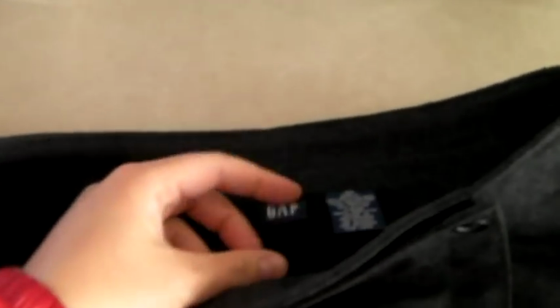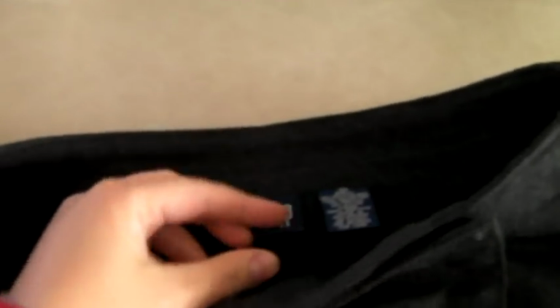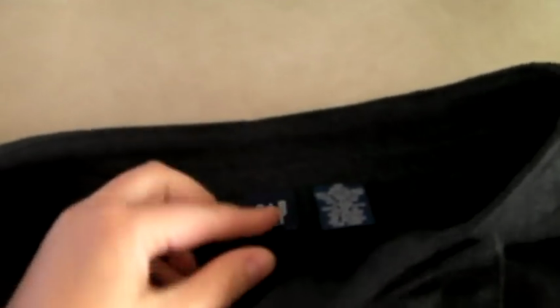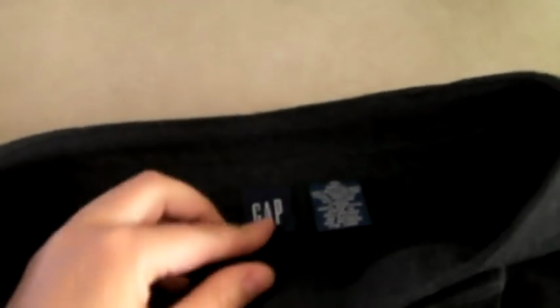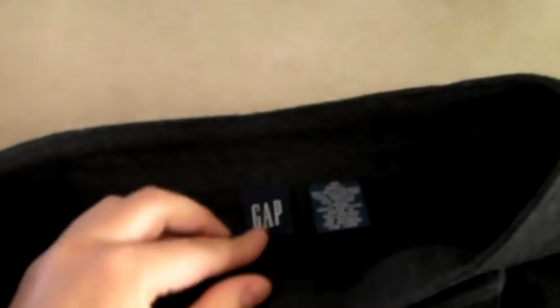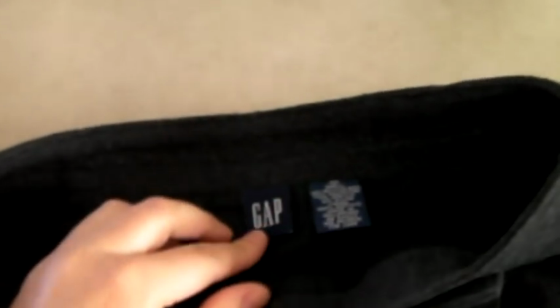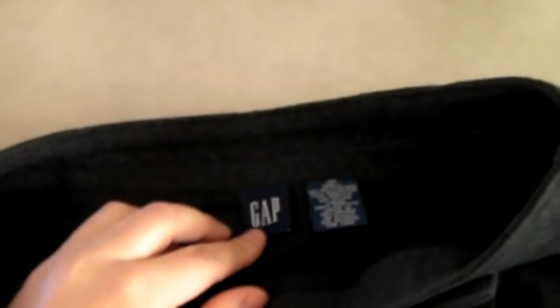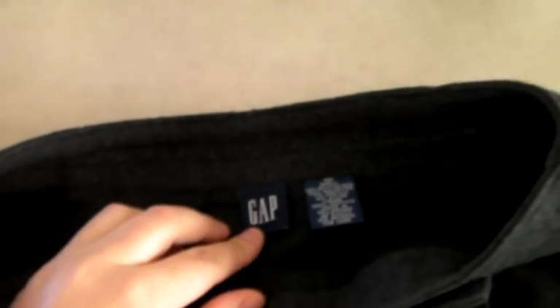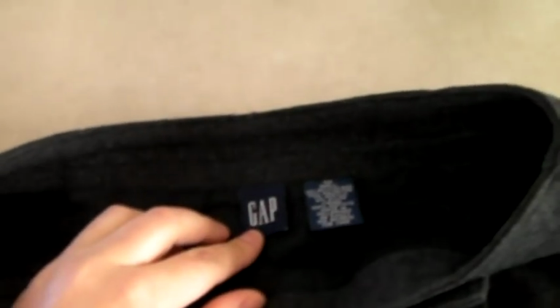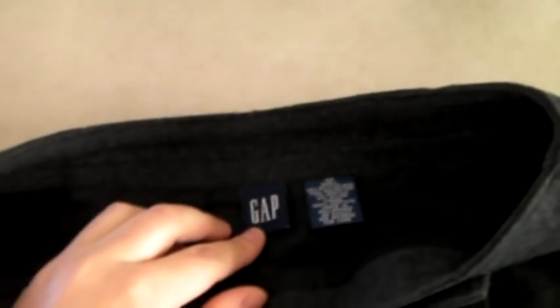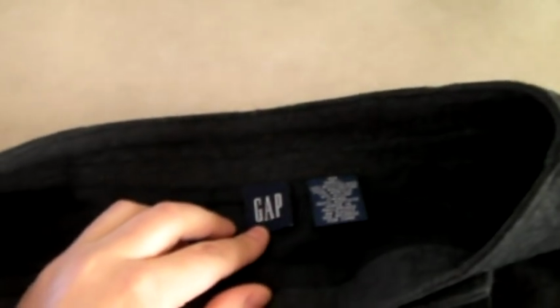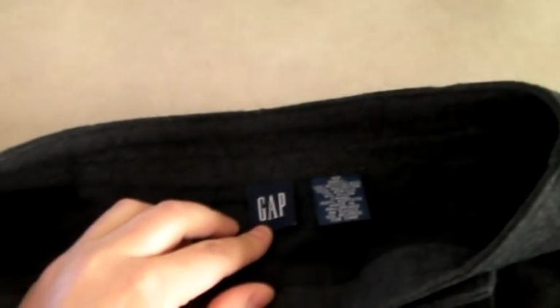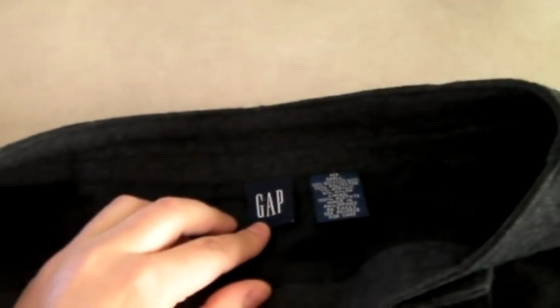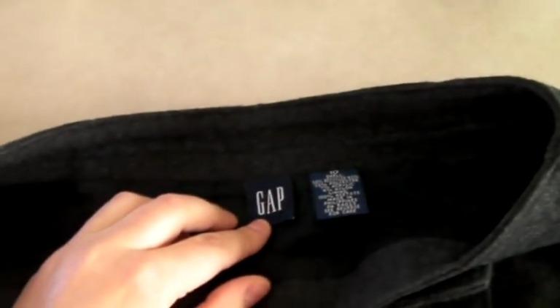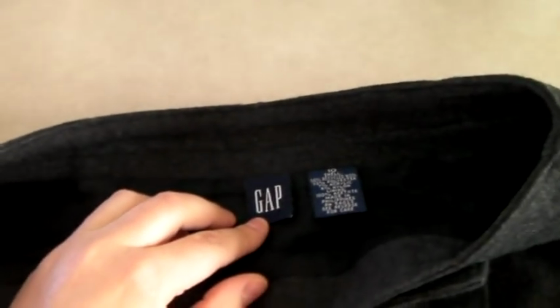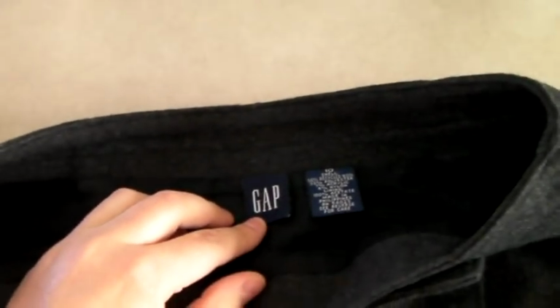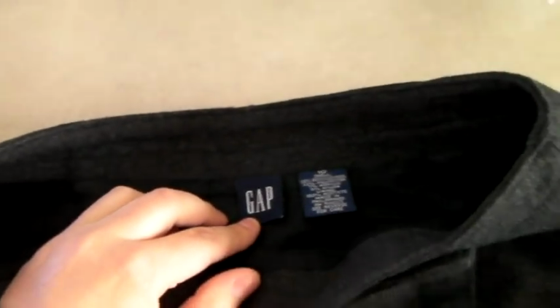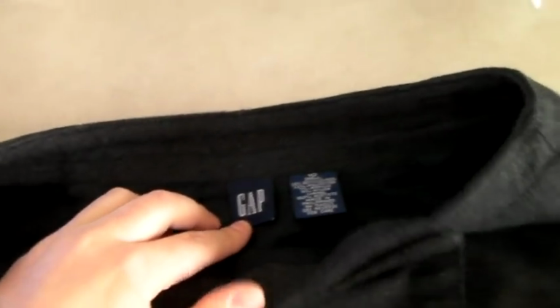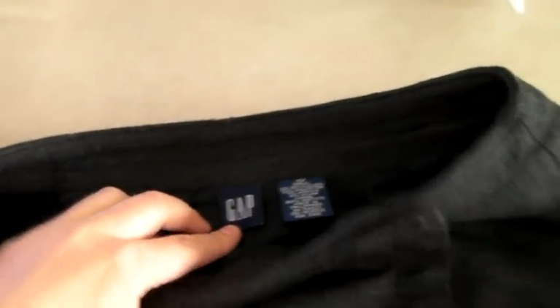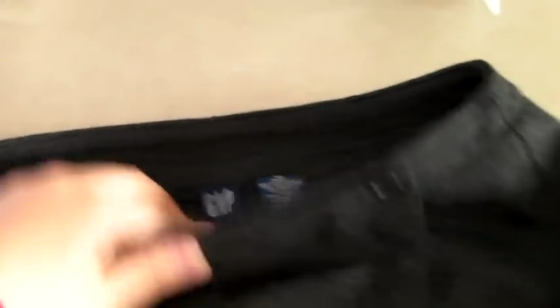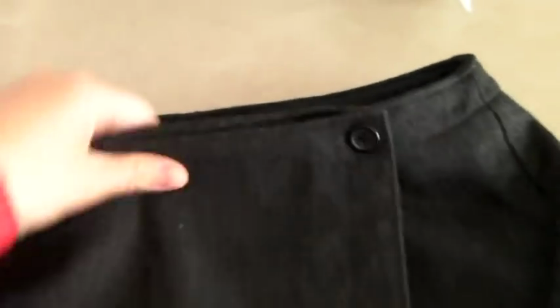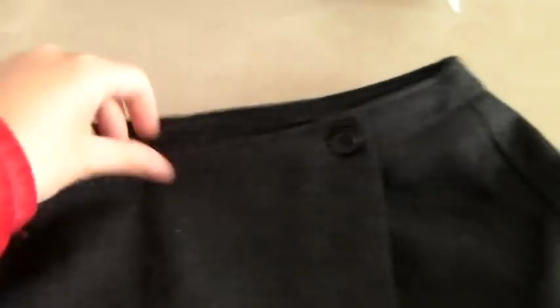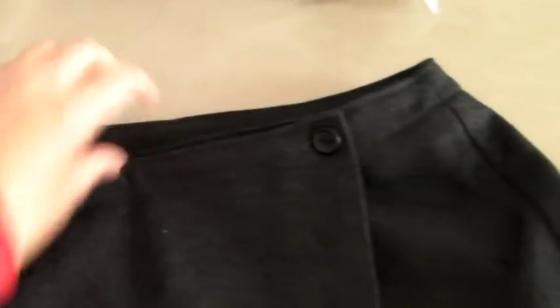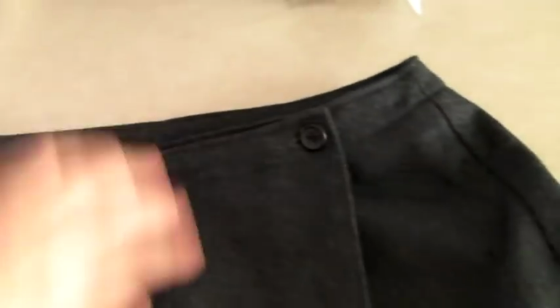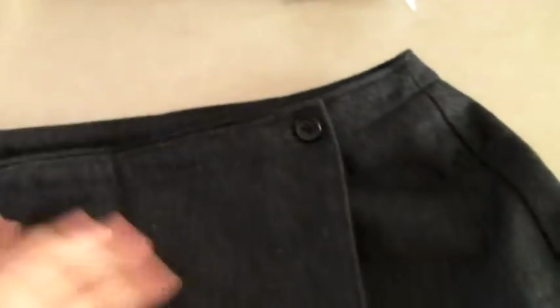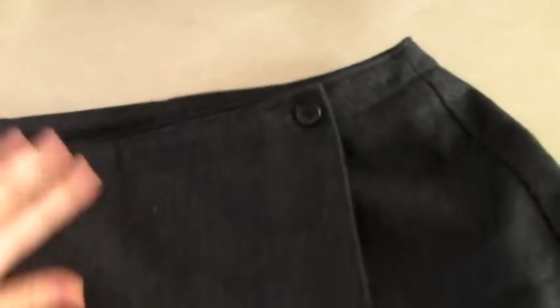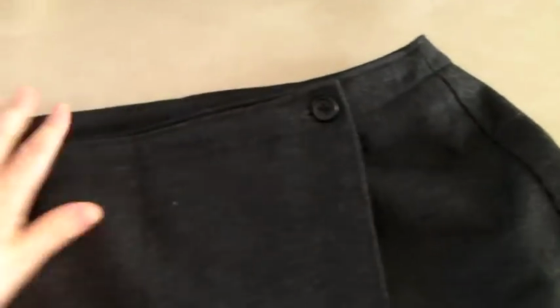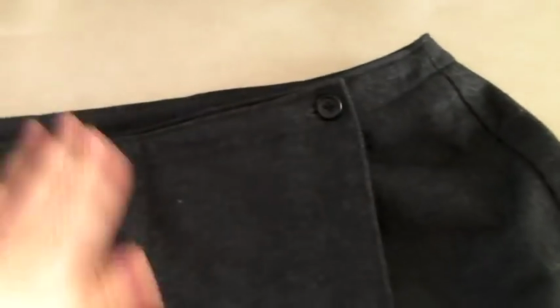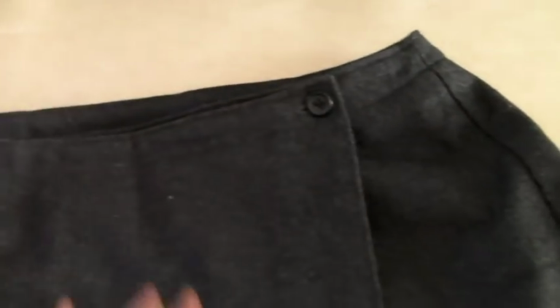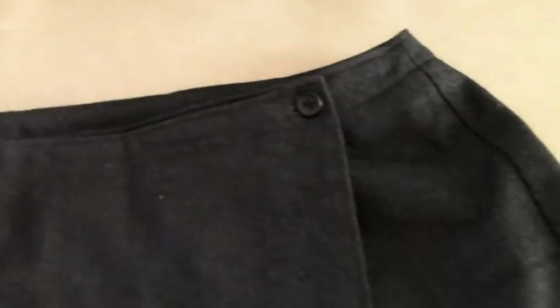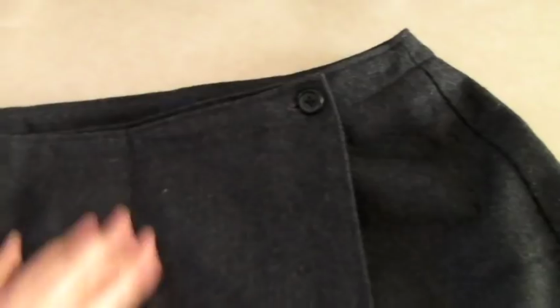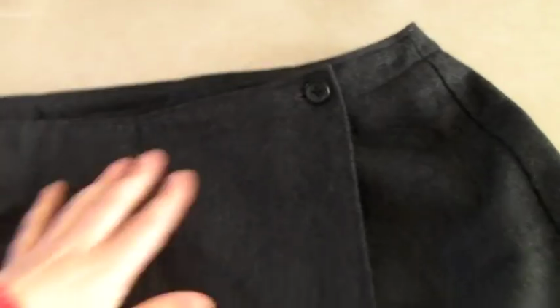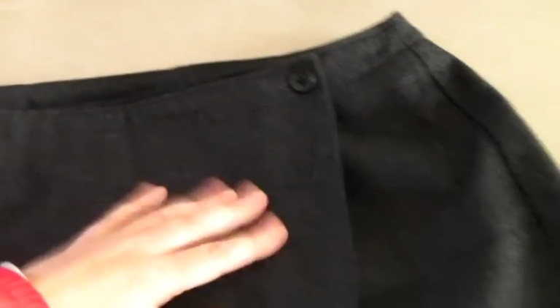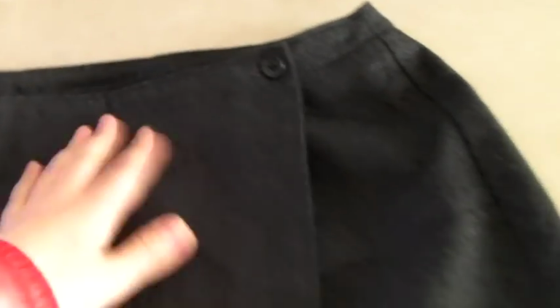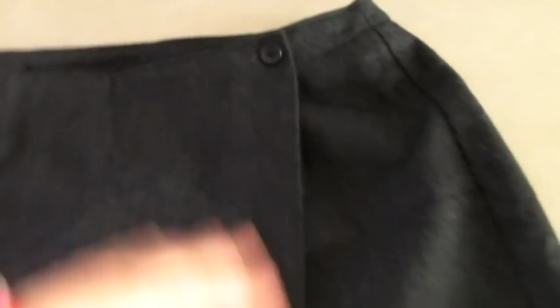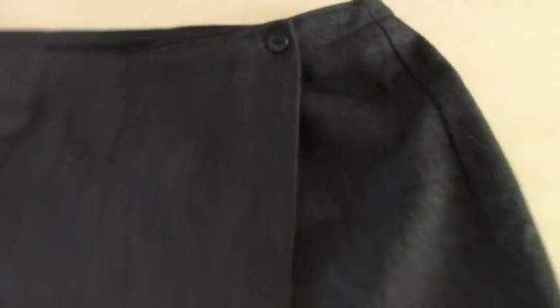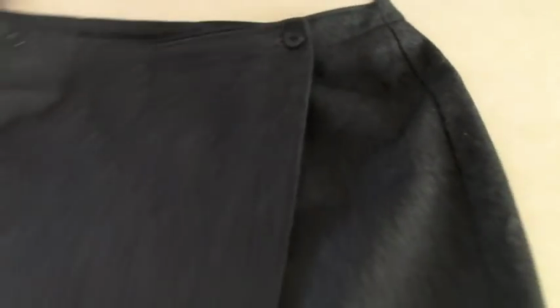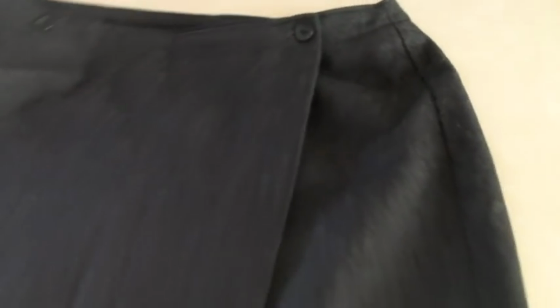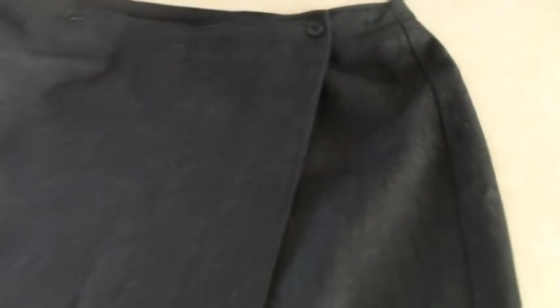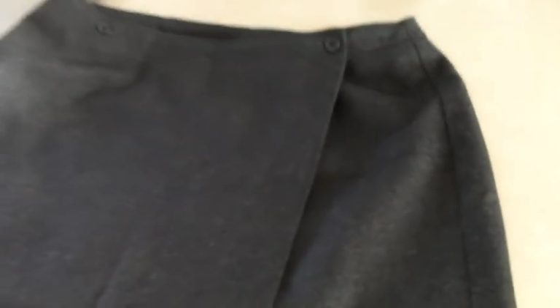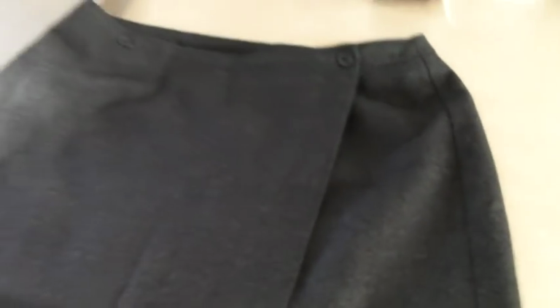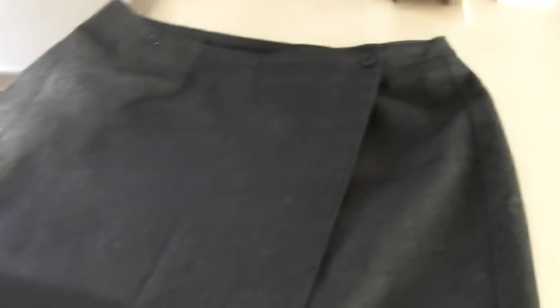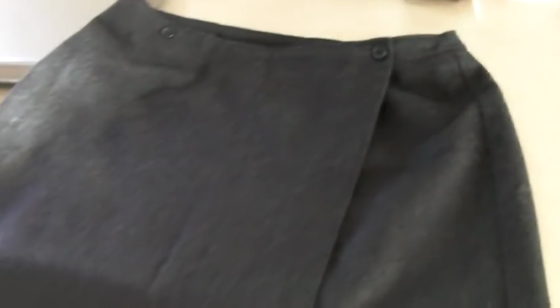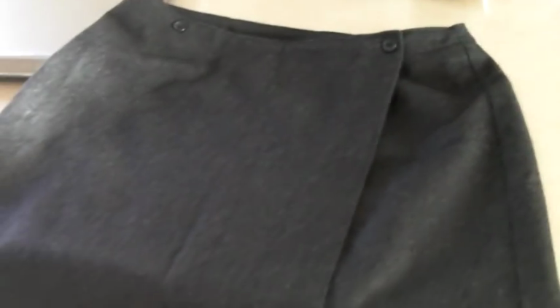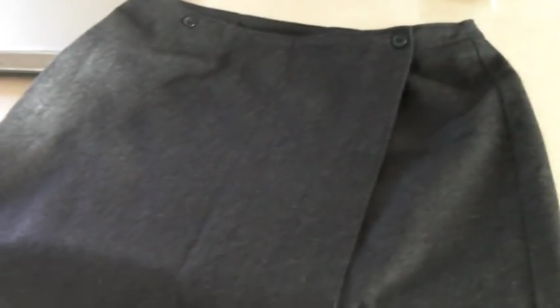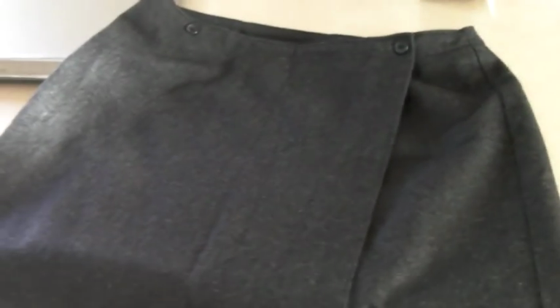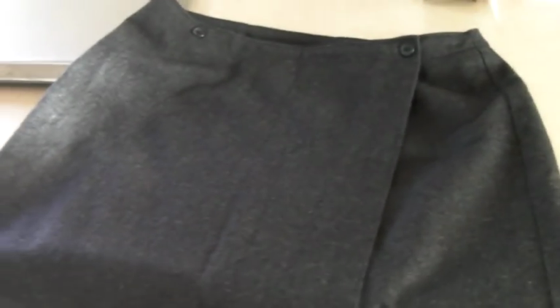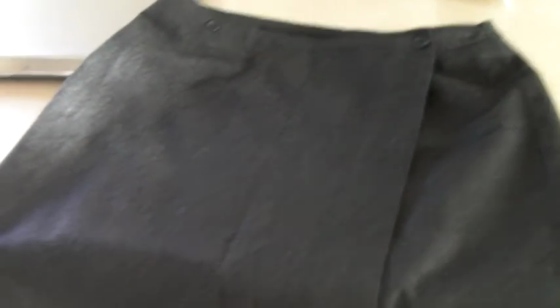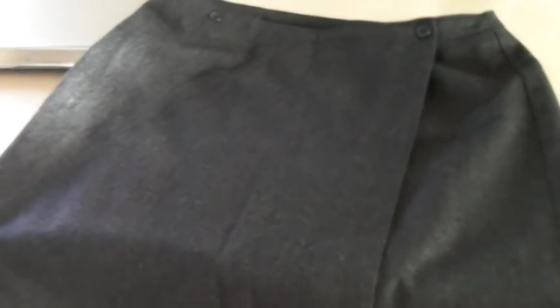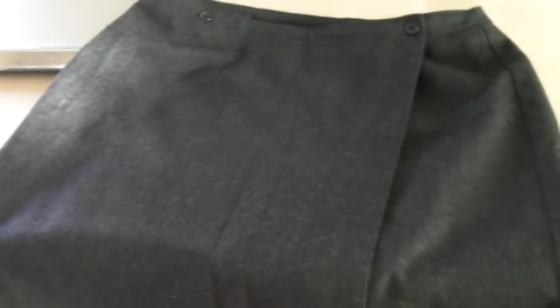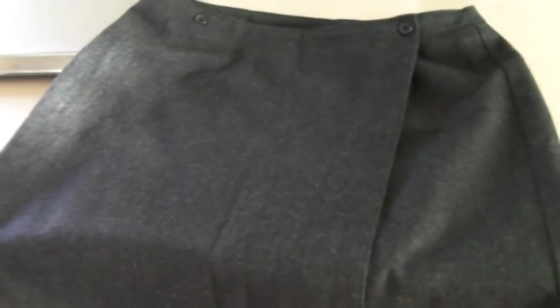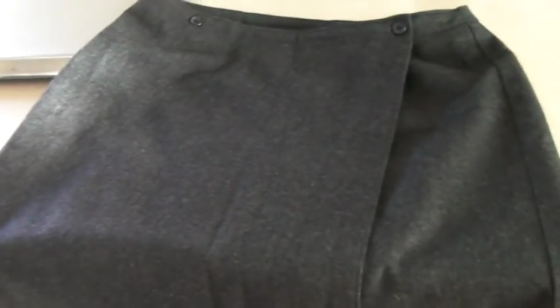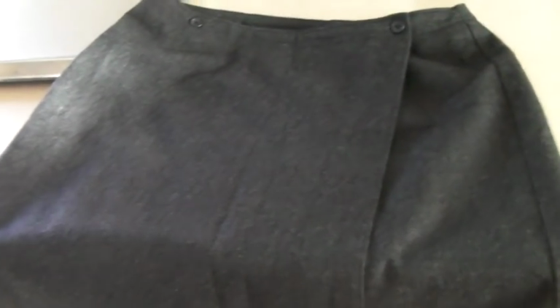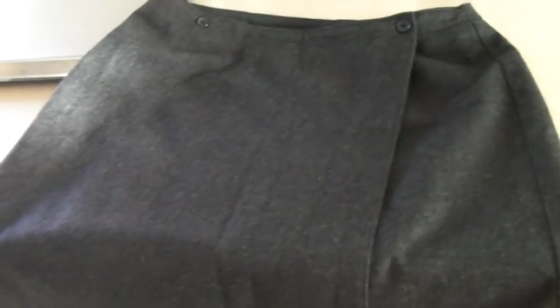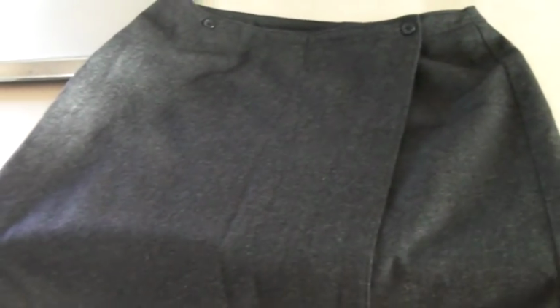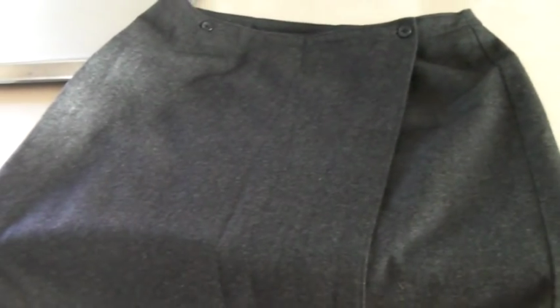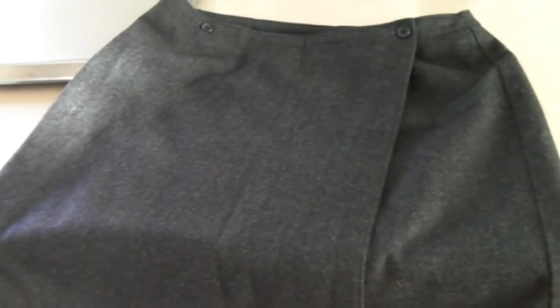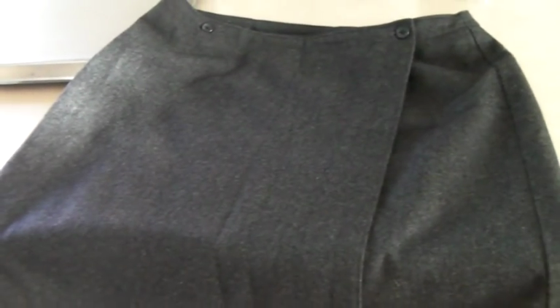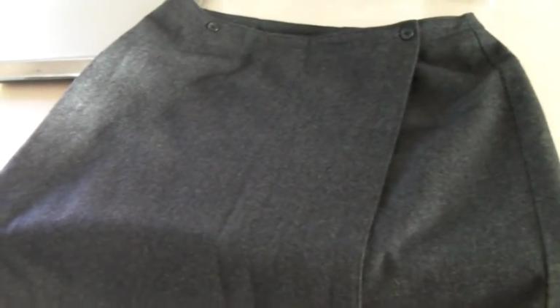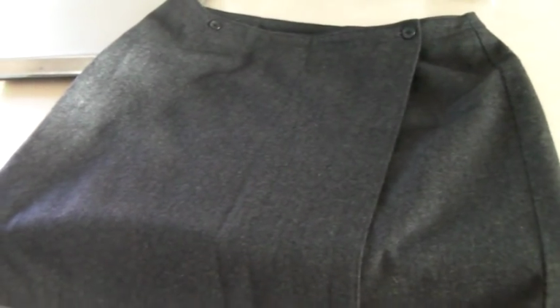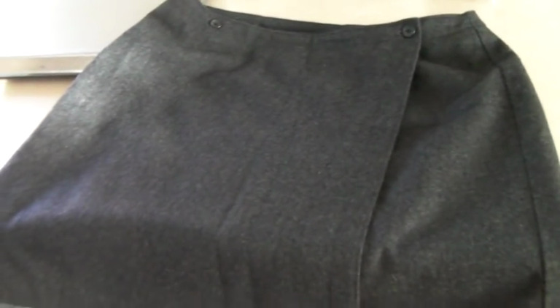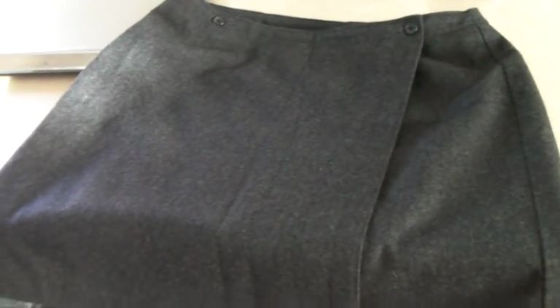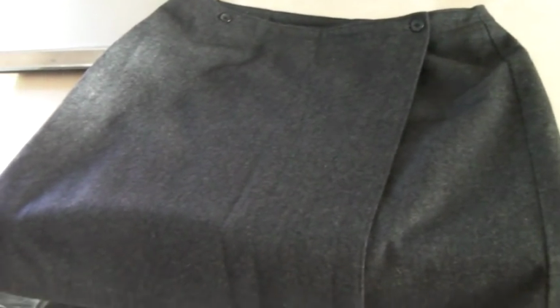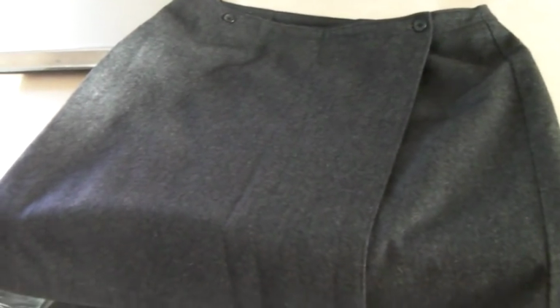This is a Gap wool blend women's skirt. I just put a bunch of skirts up the other day and this sold for $20.